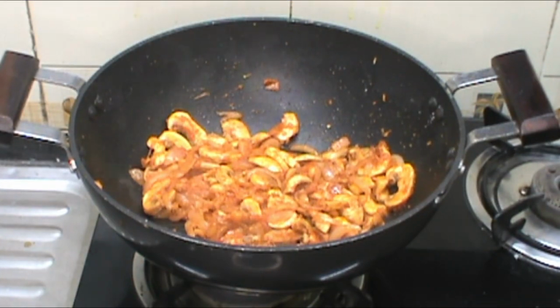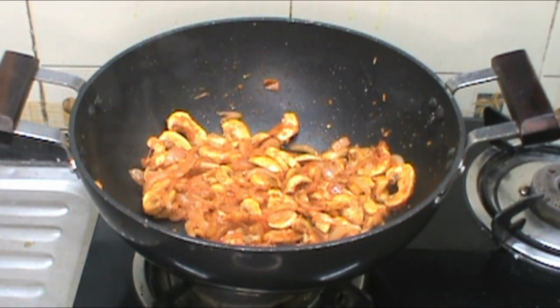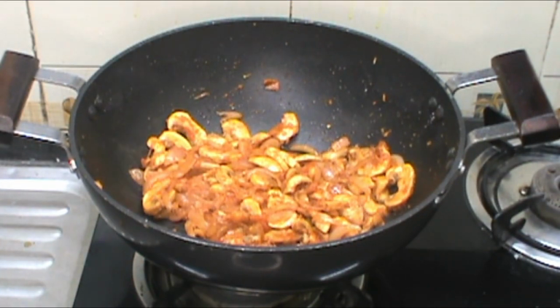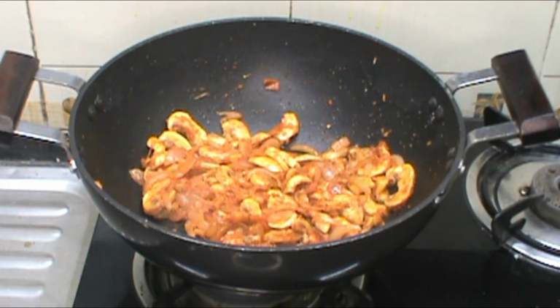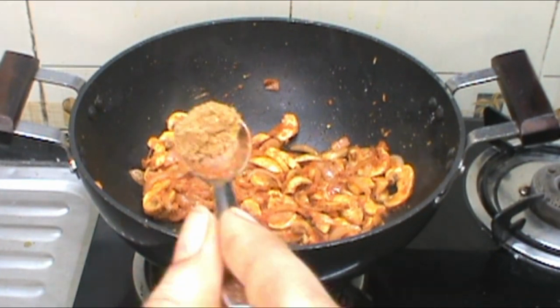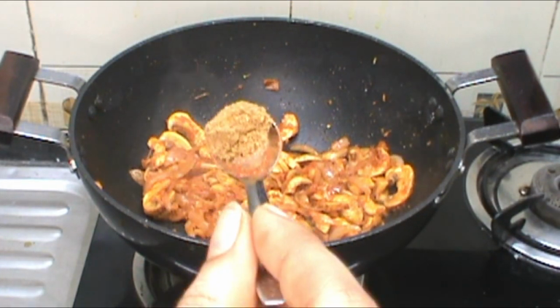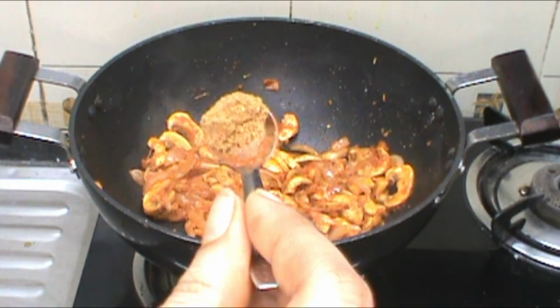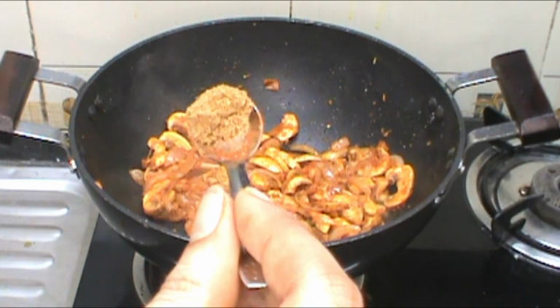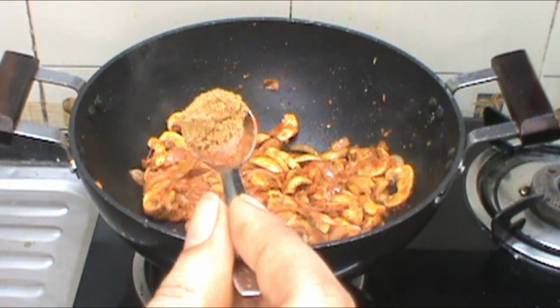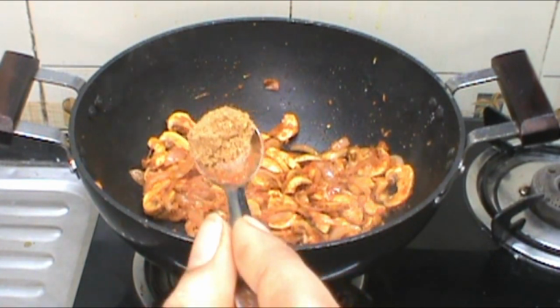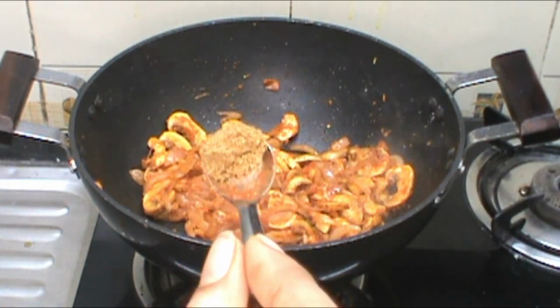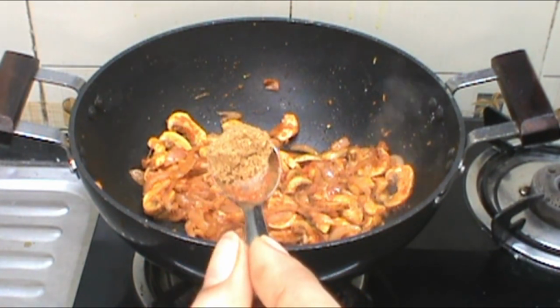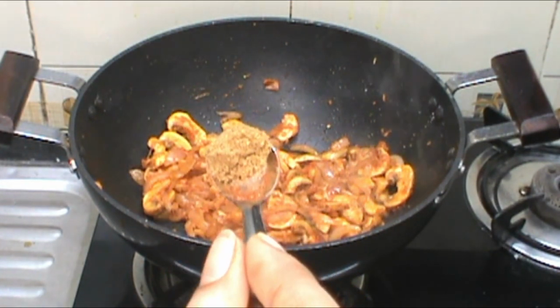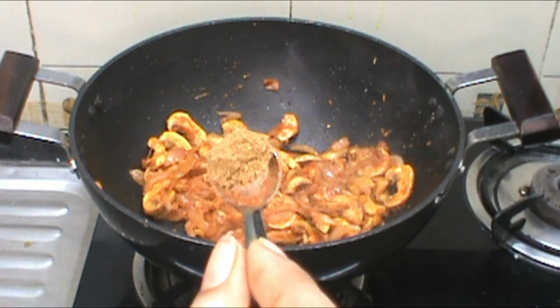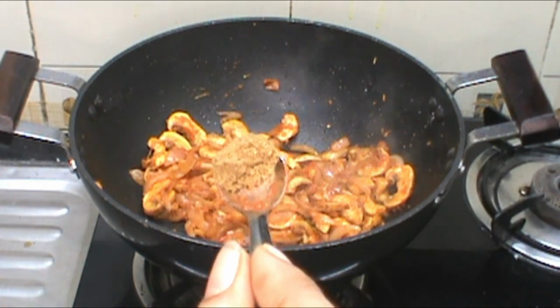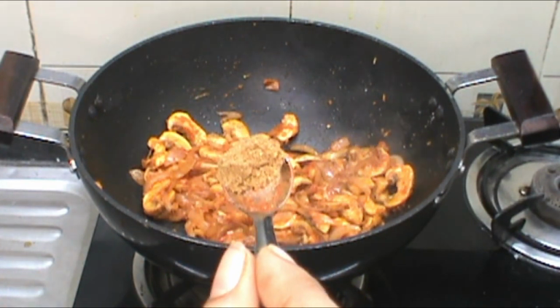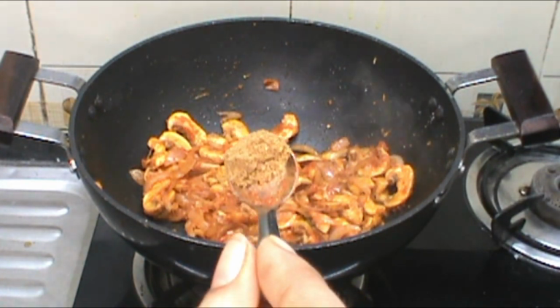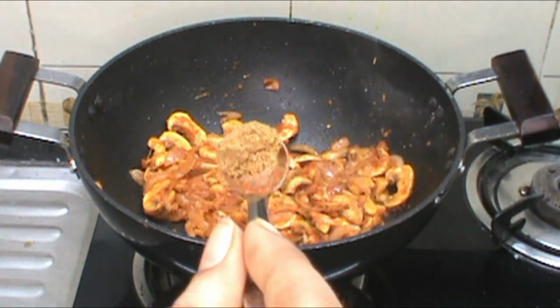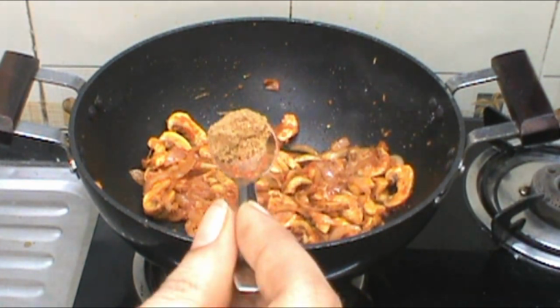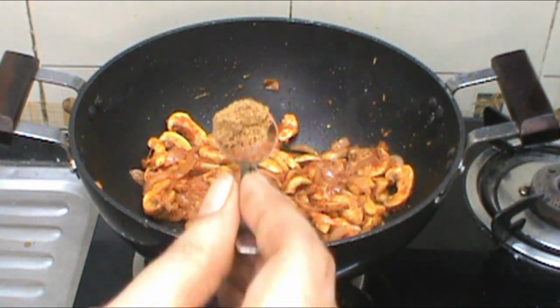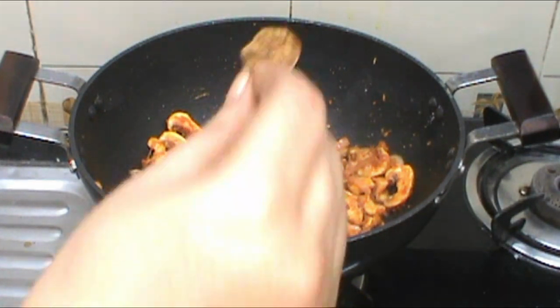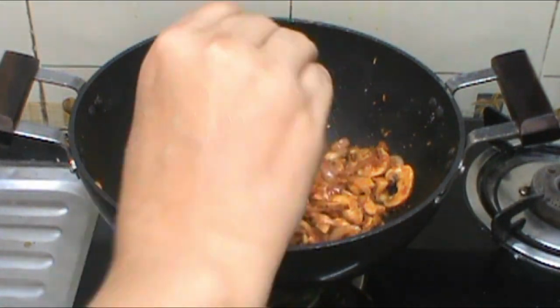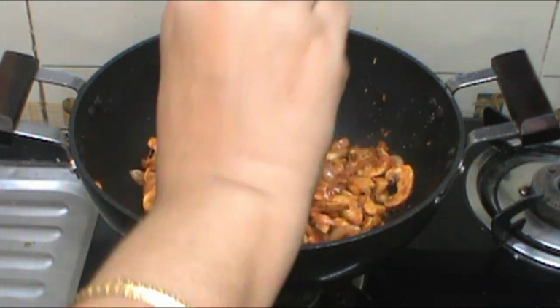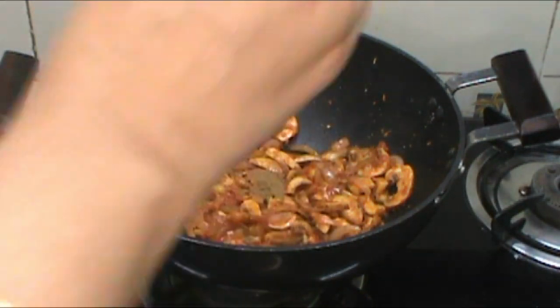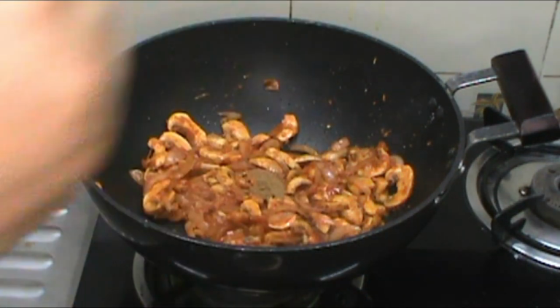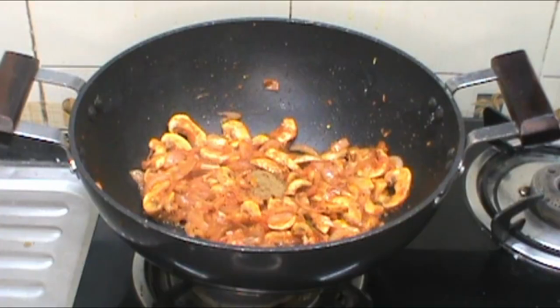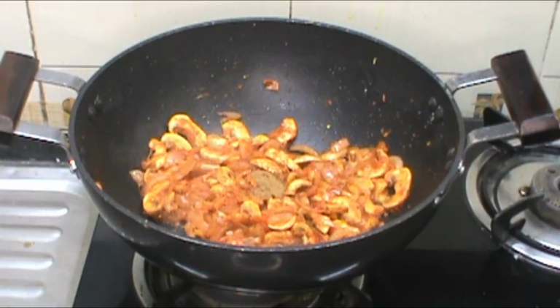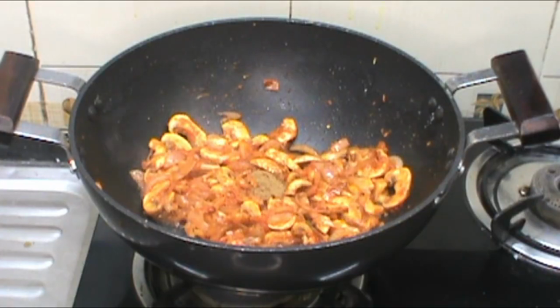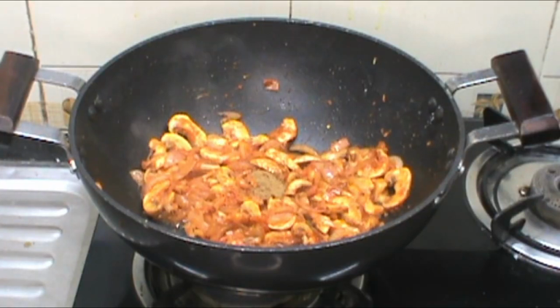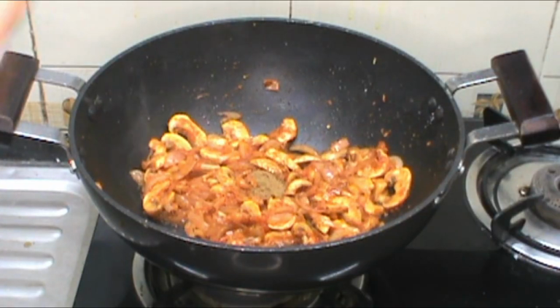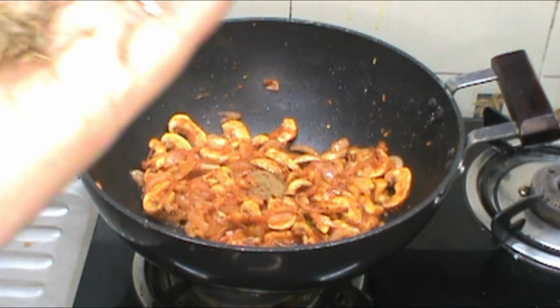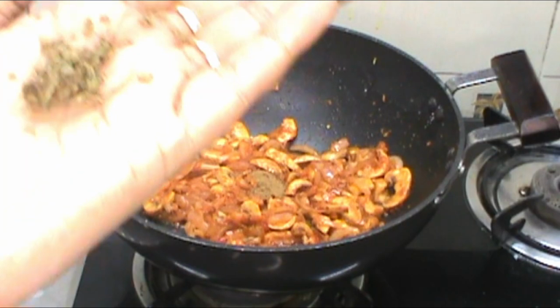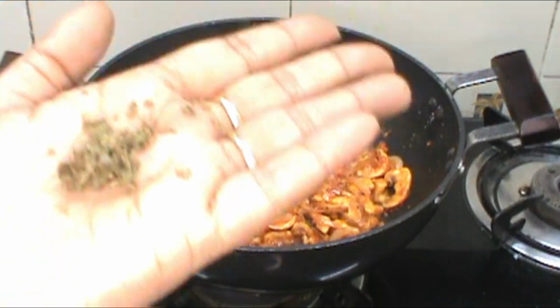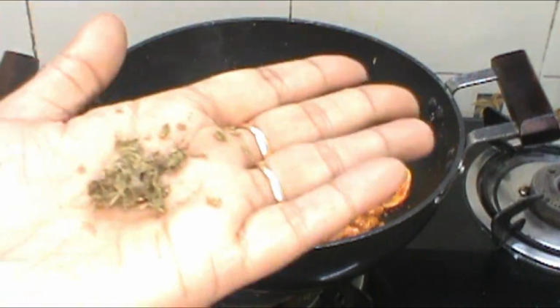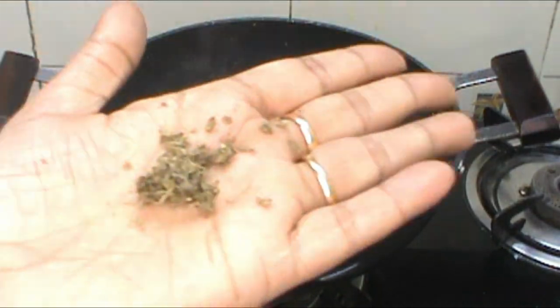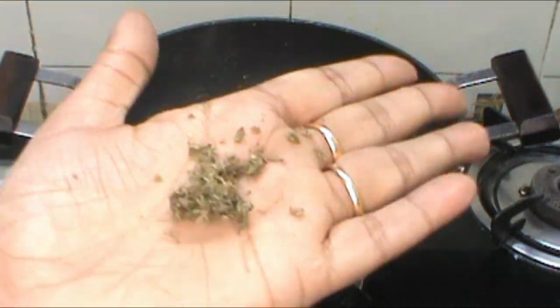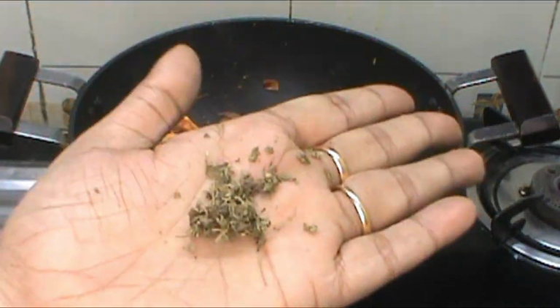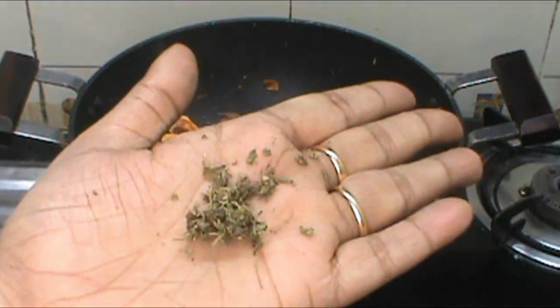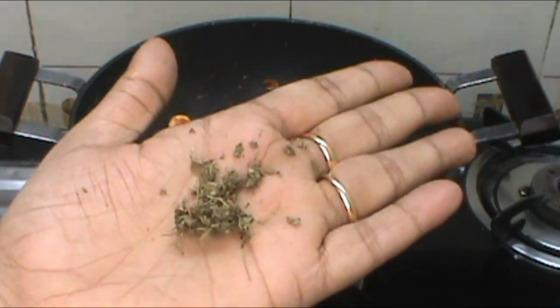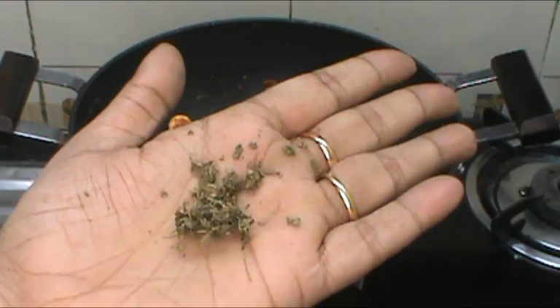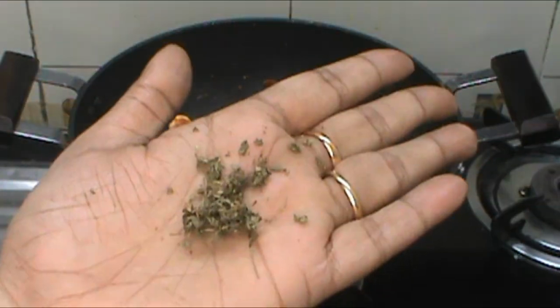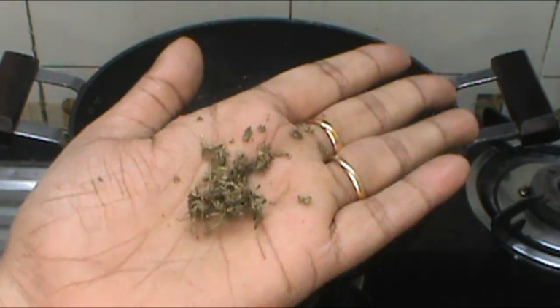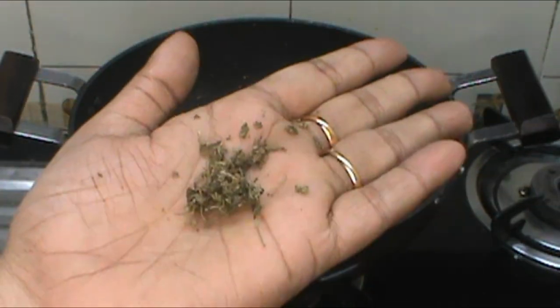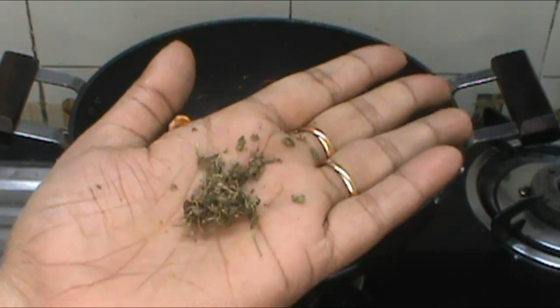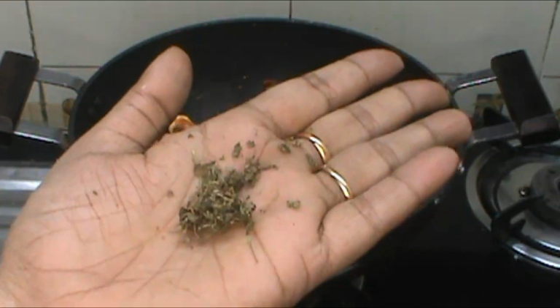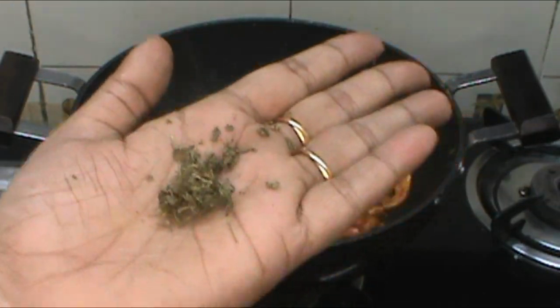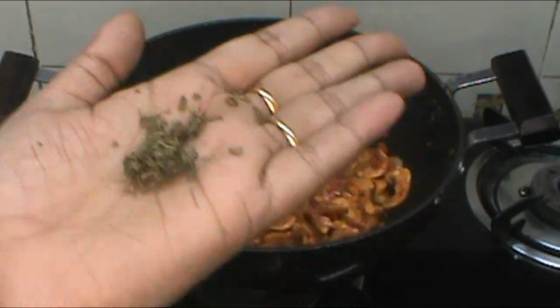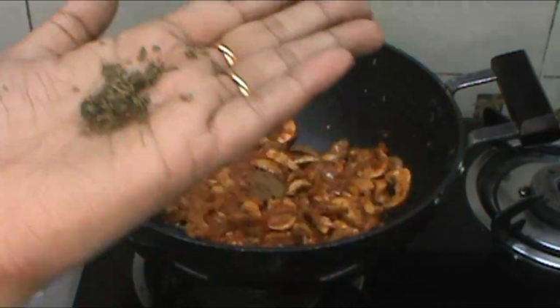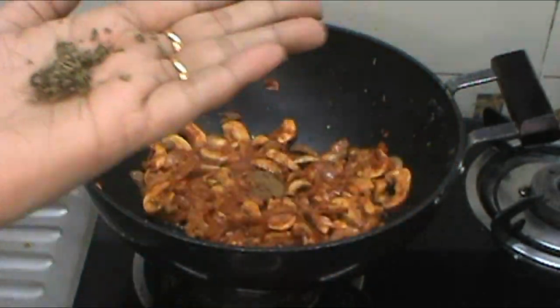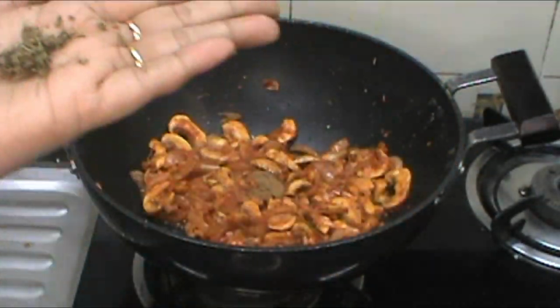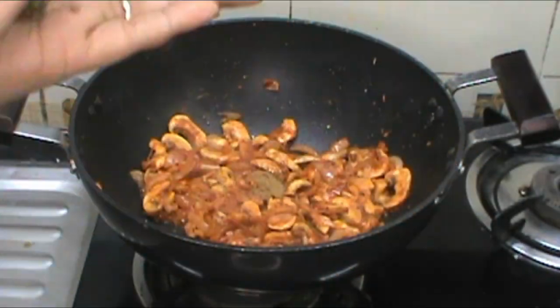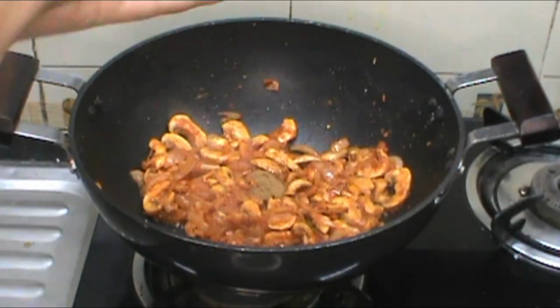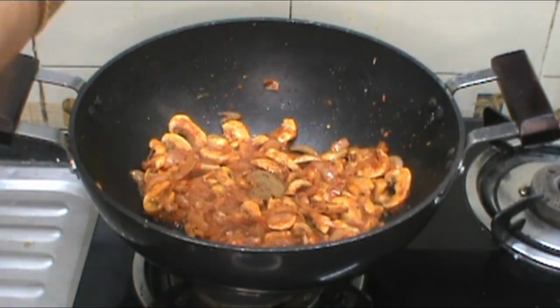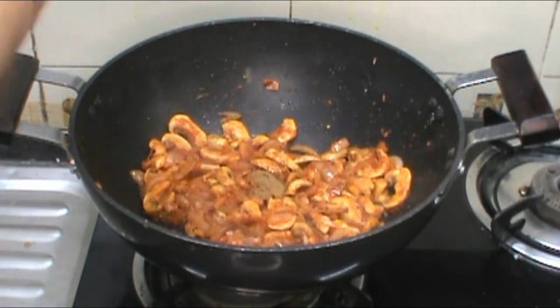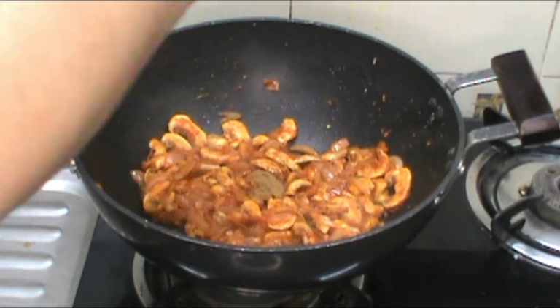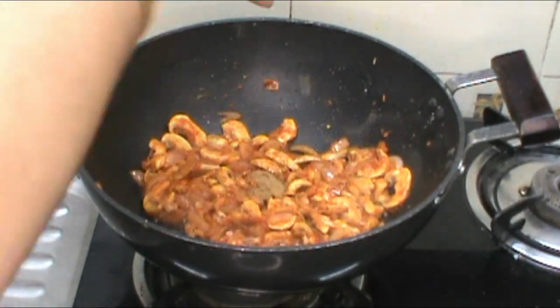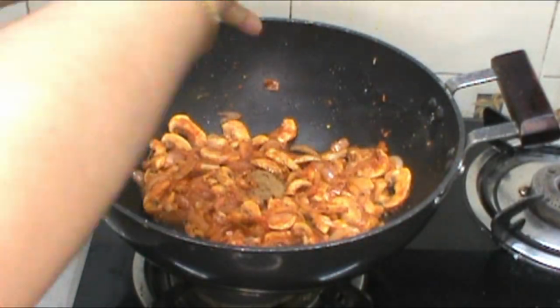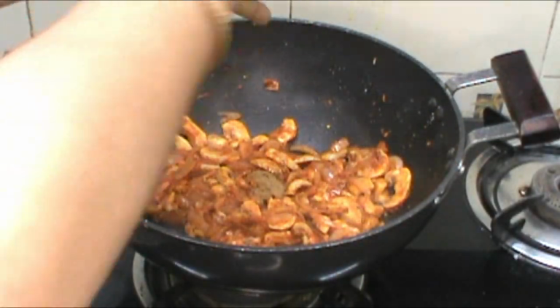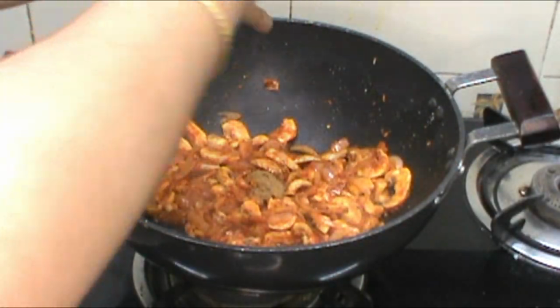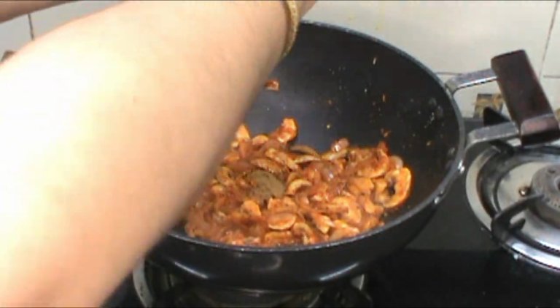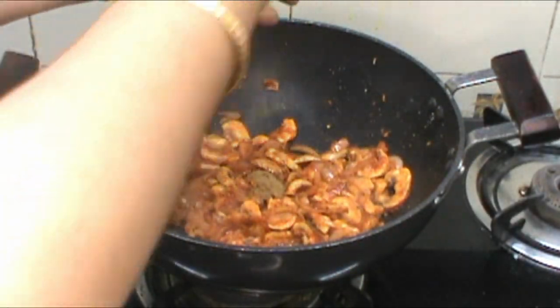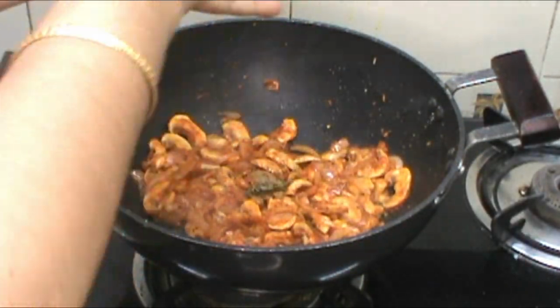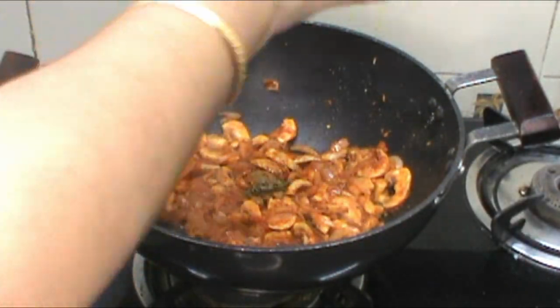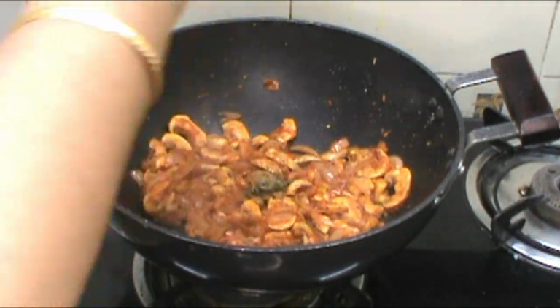Add 2 teaspoons of vegetables, half-cooked. When we dry it, we will dry it with an empty little spoon. Let's dry it.